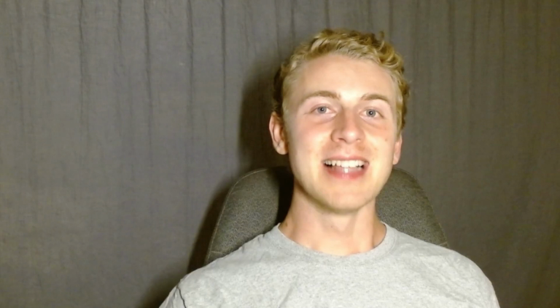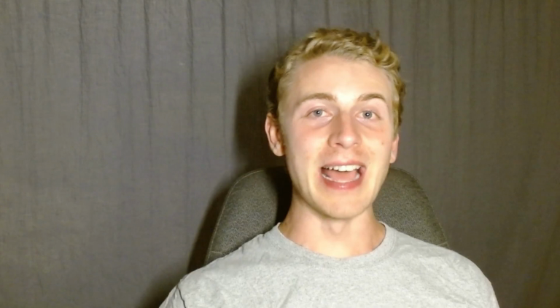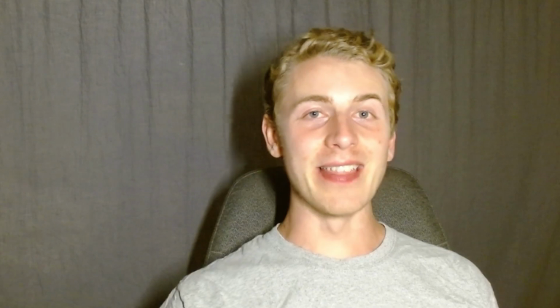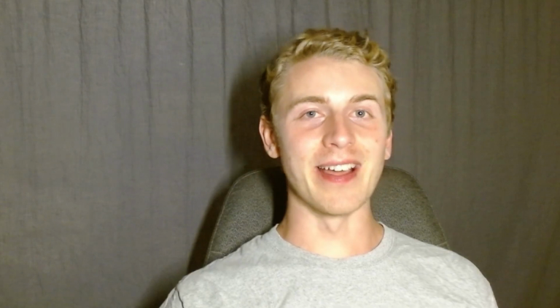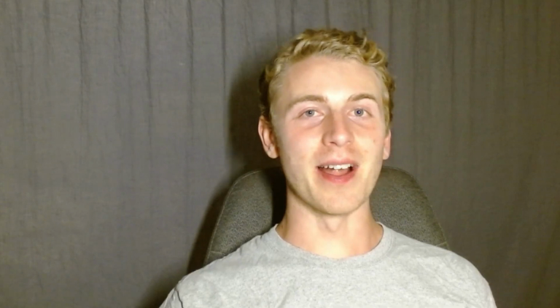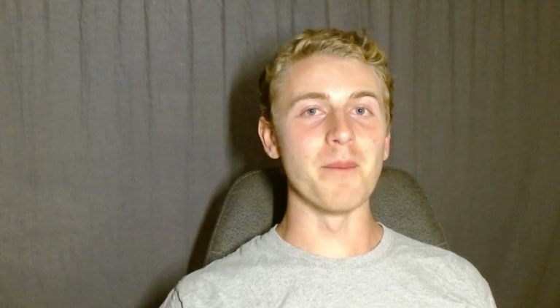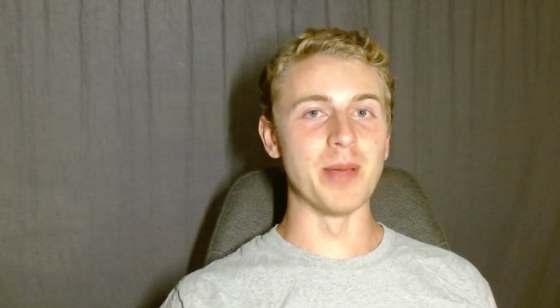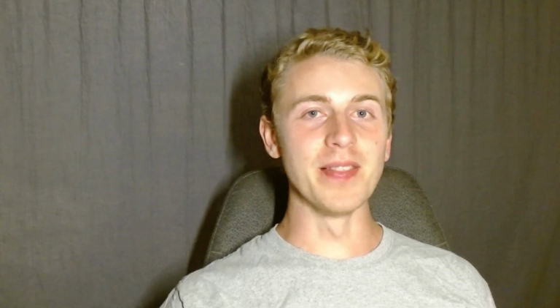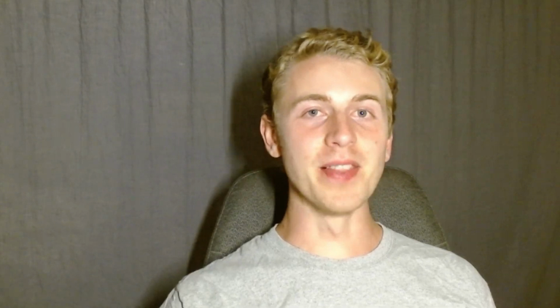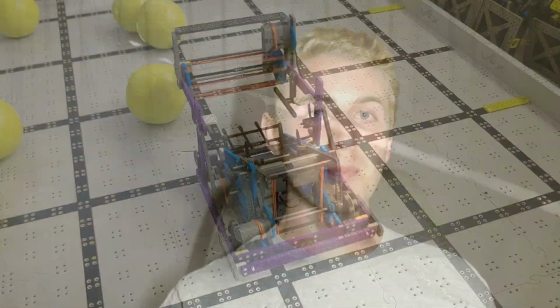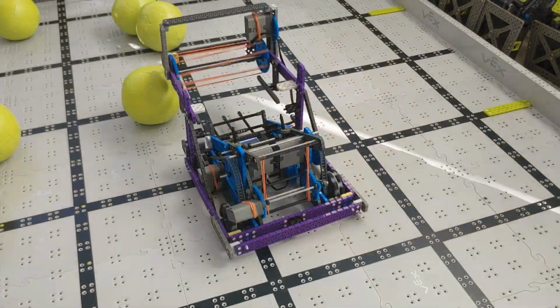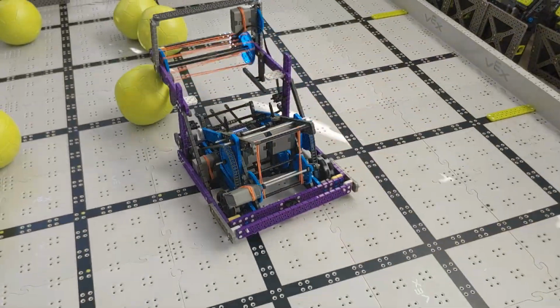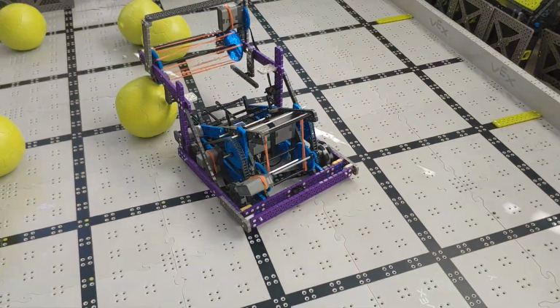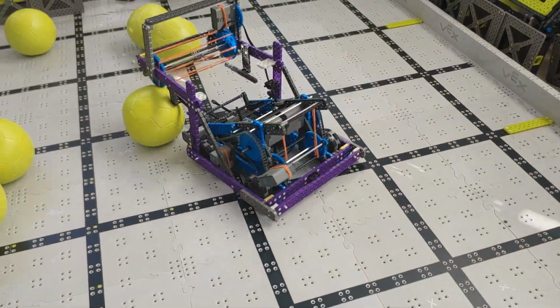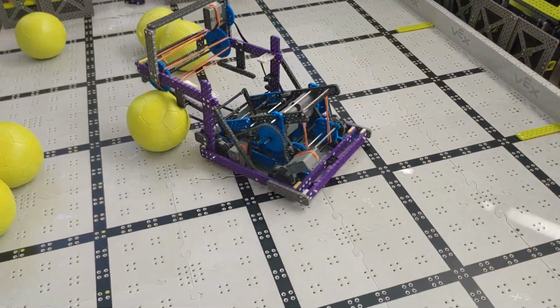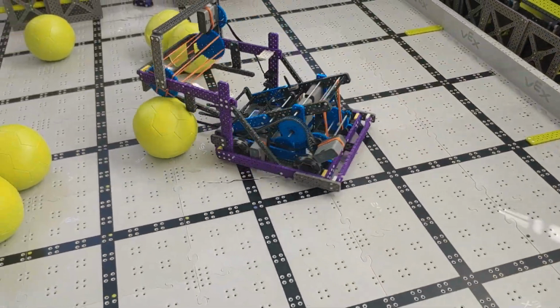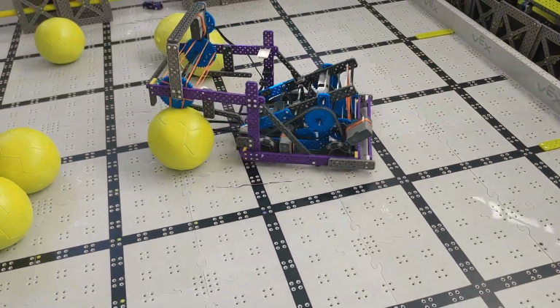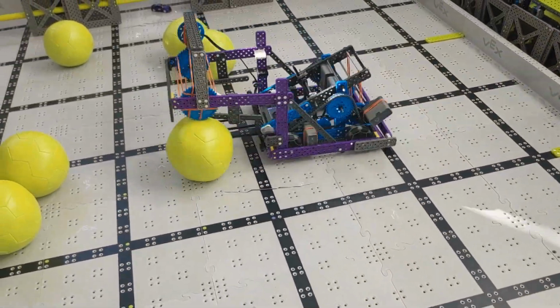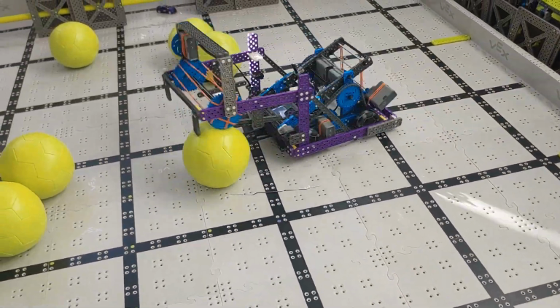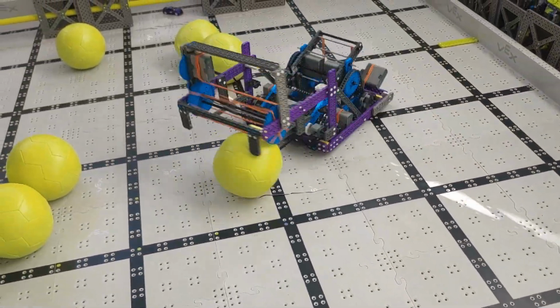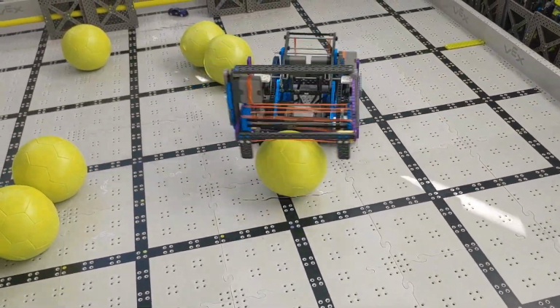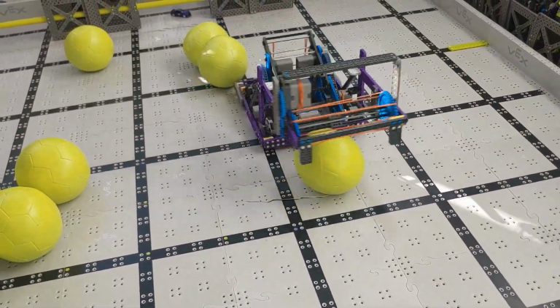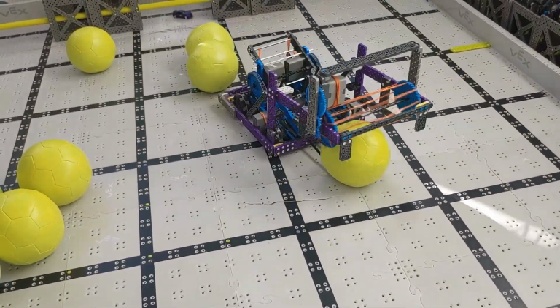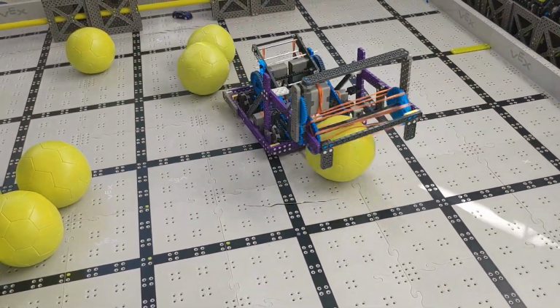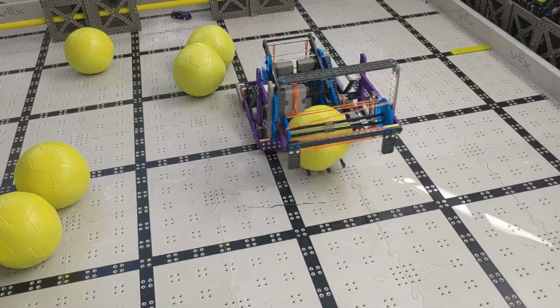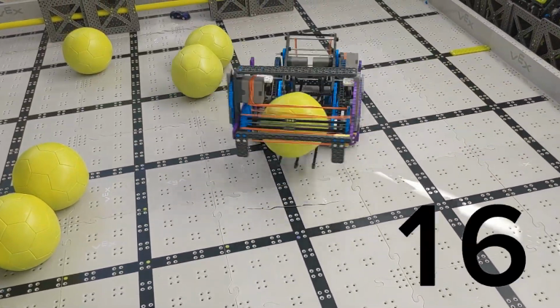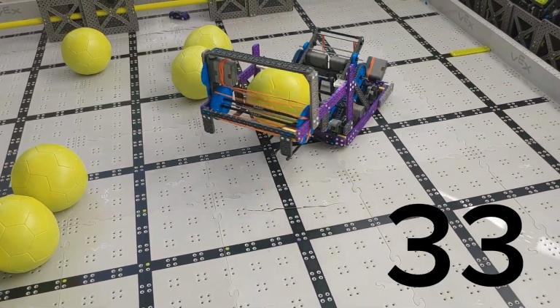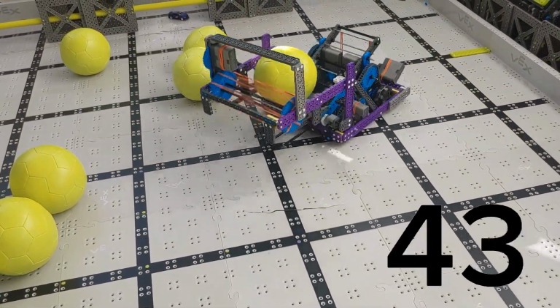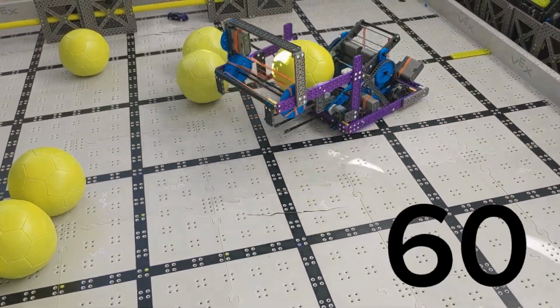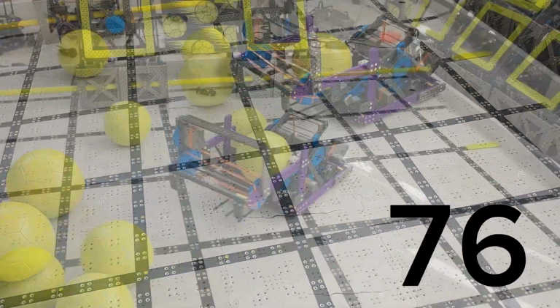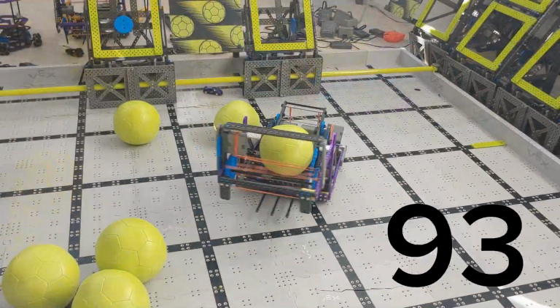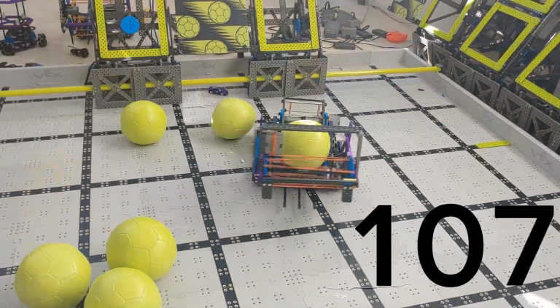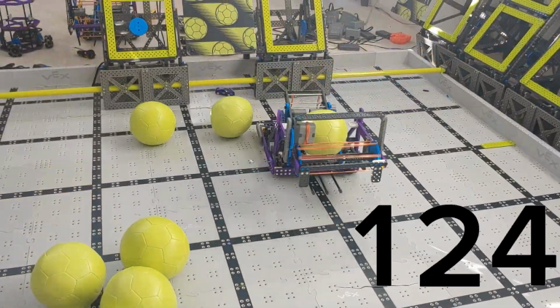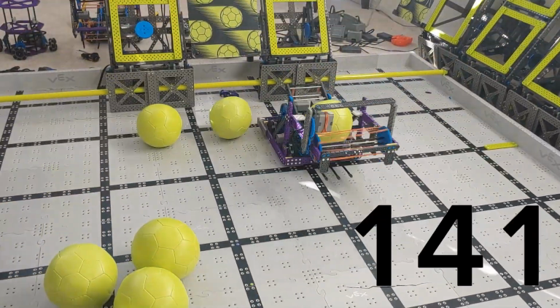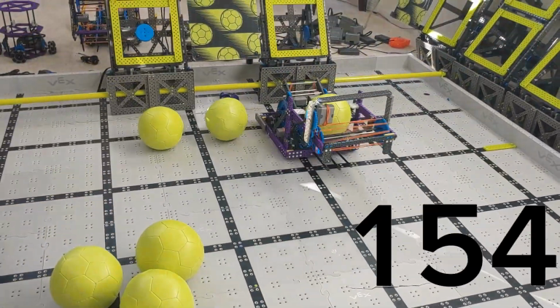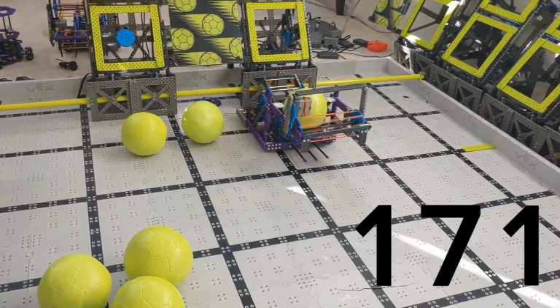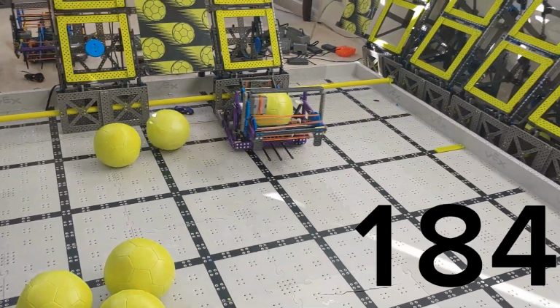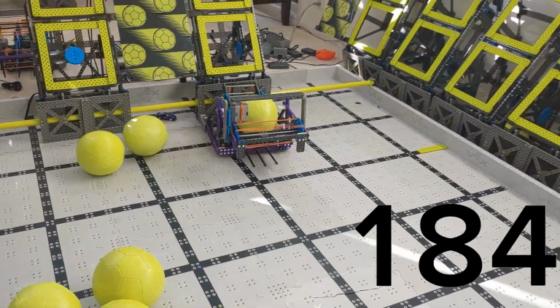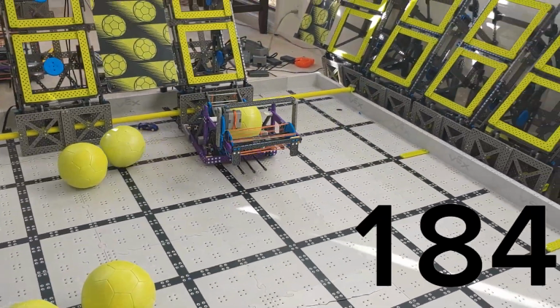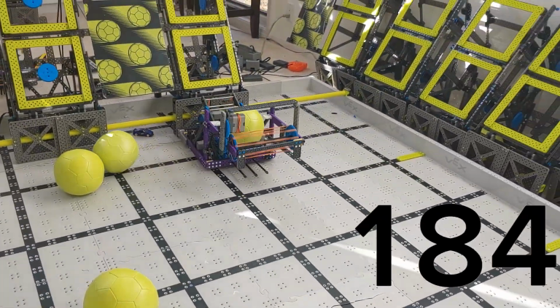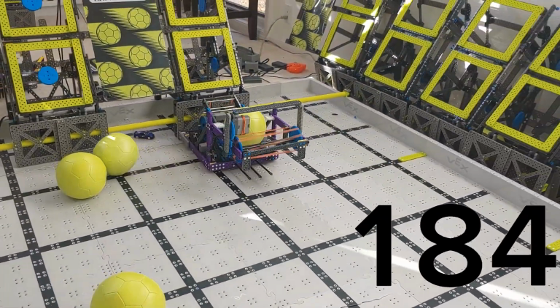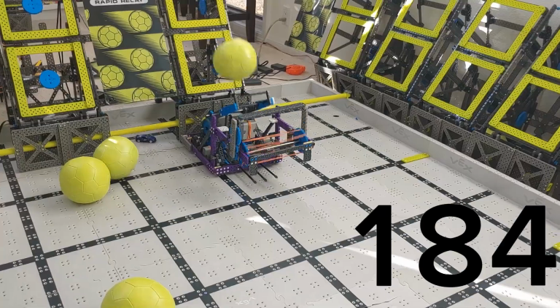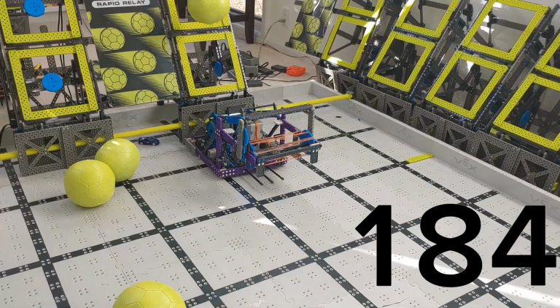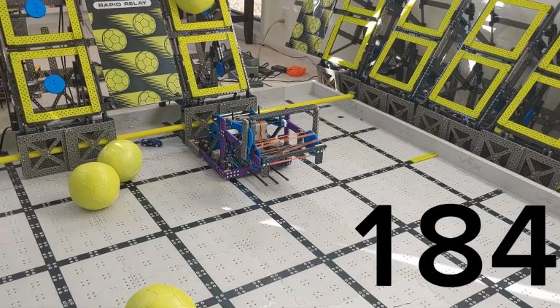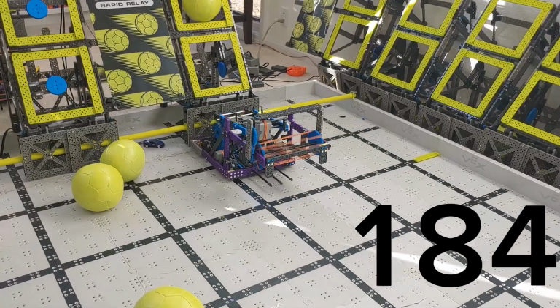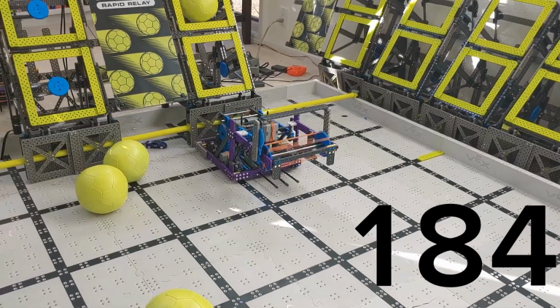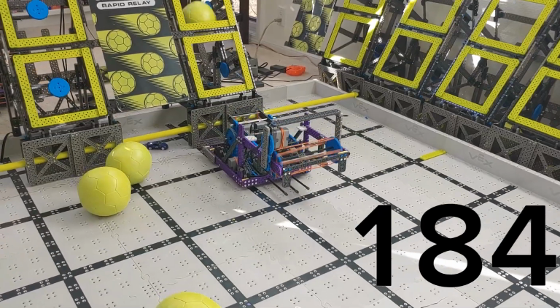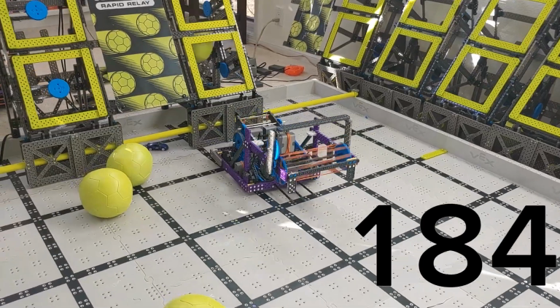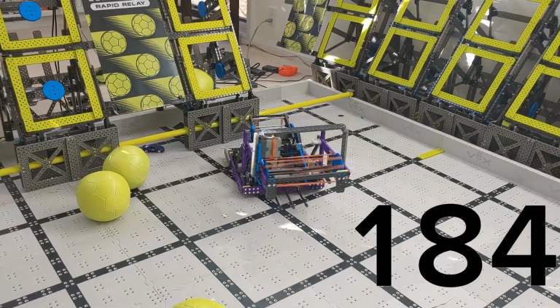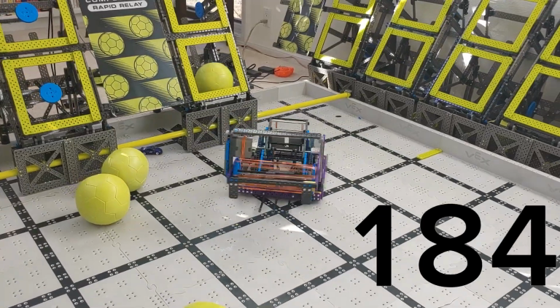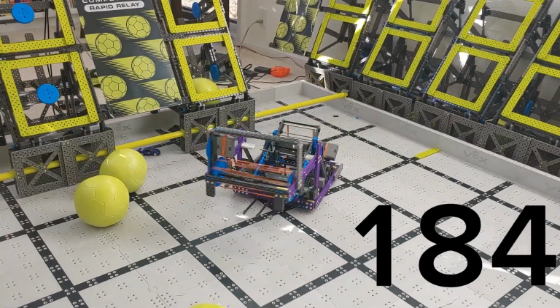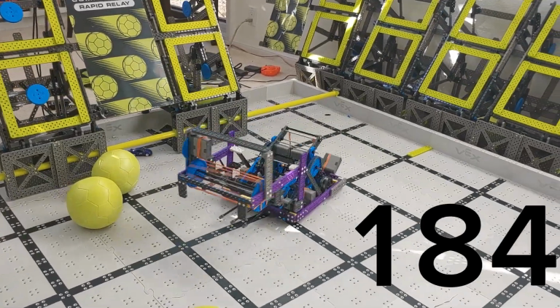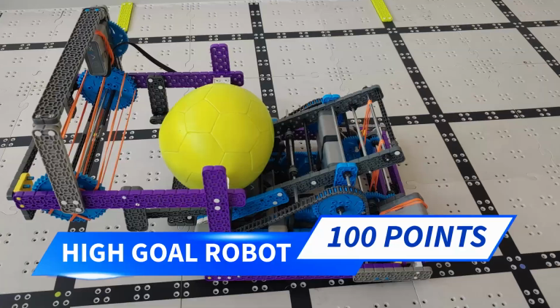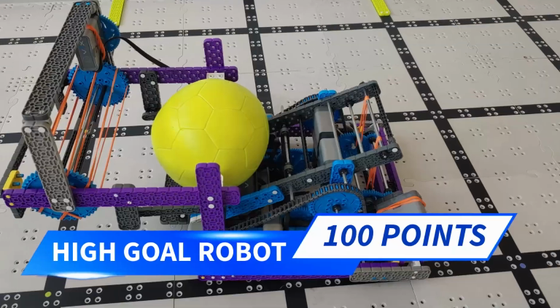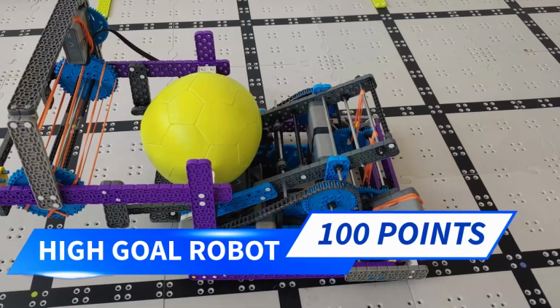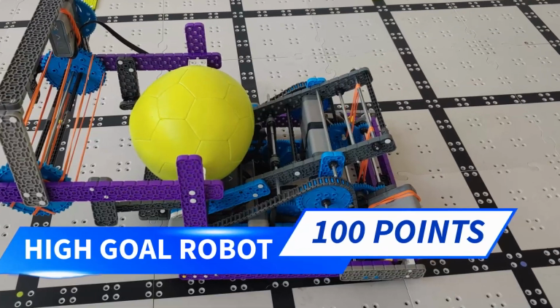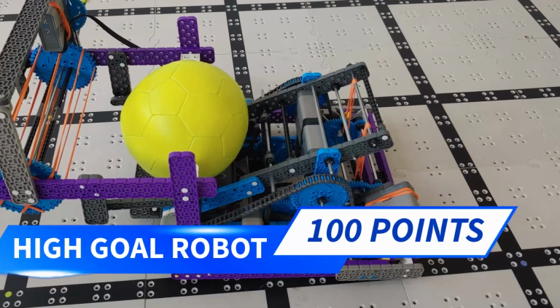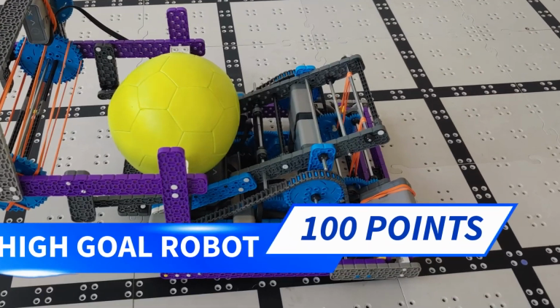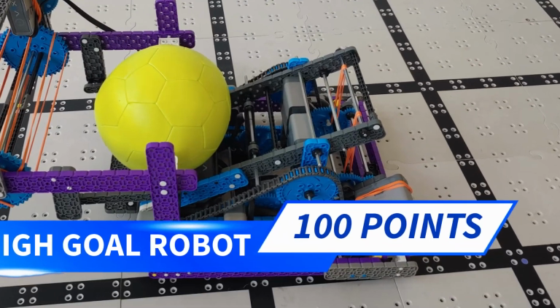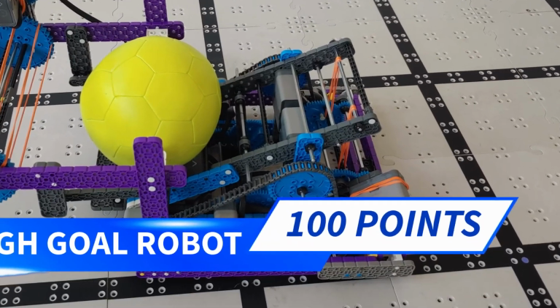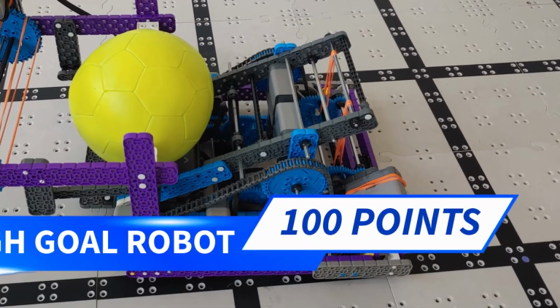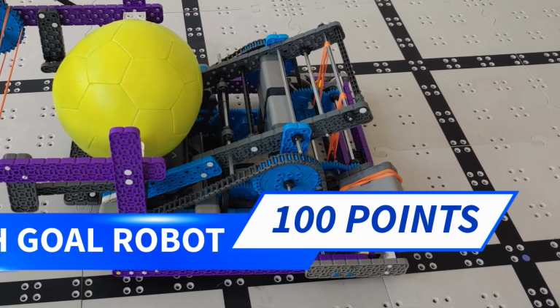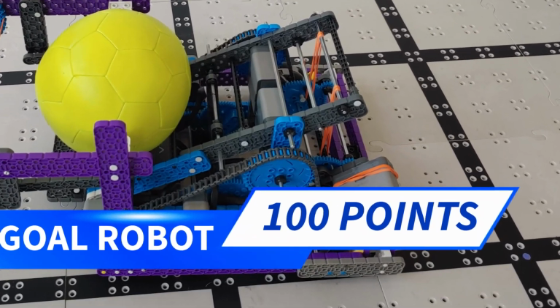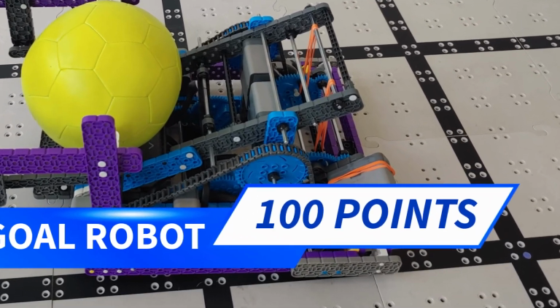Hey there, Ben Lipper here. This robot just got 184 points, almost twice what we got in our first video.